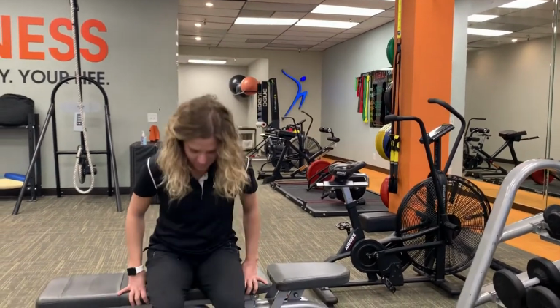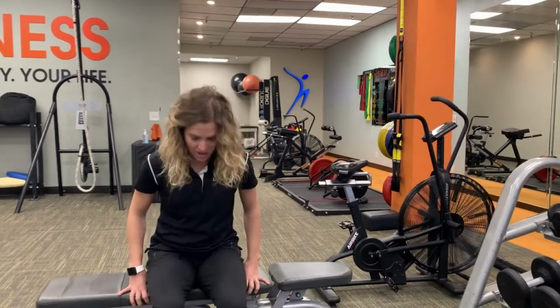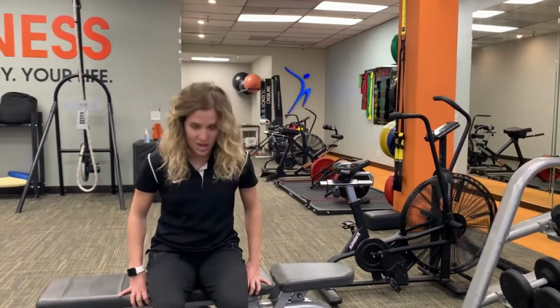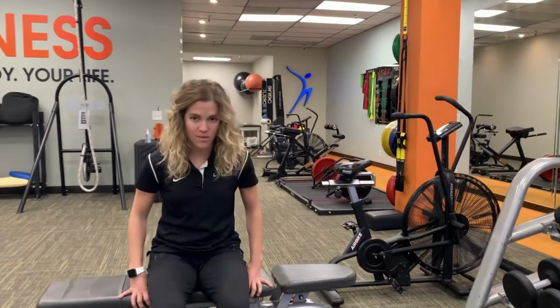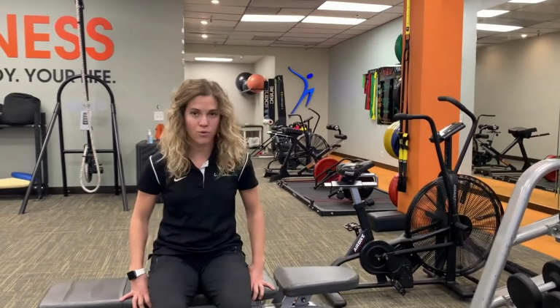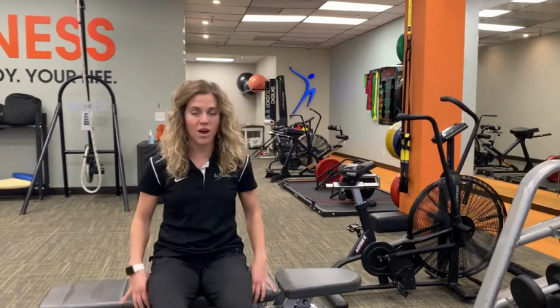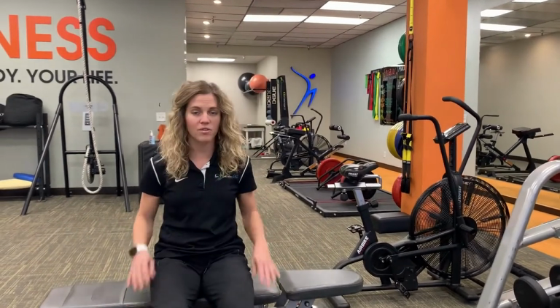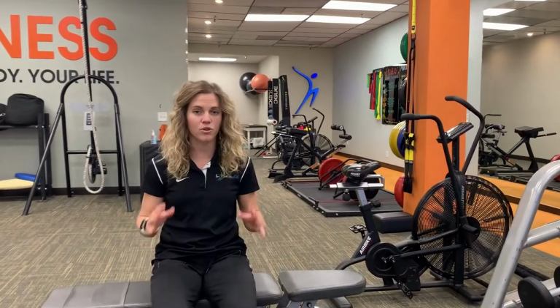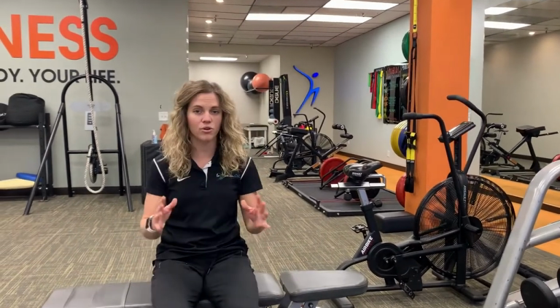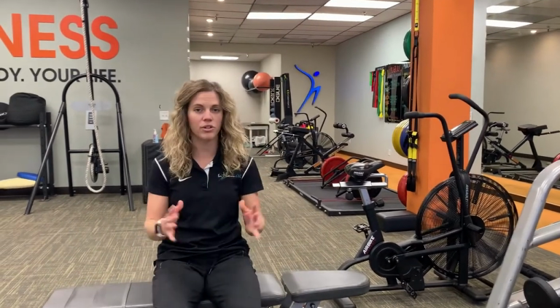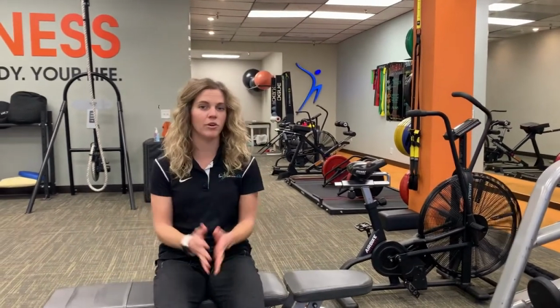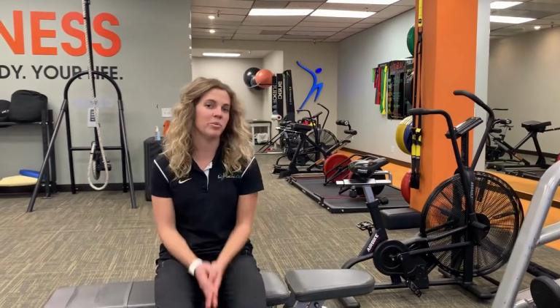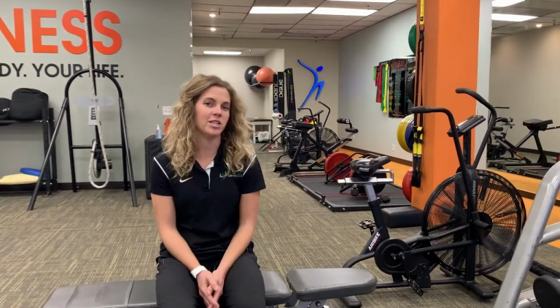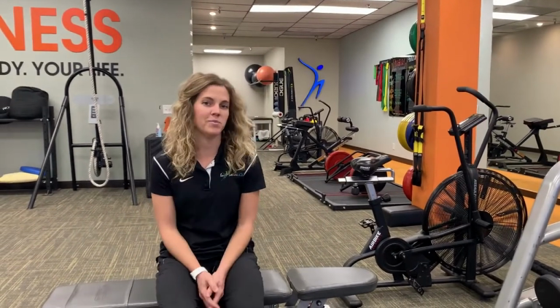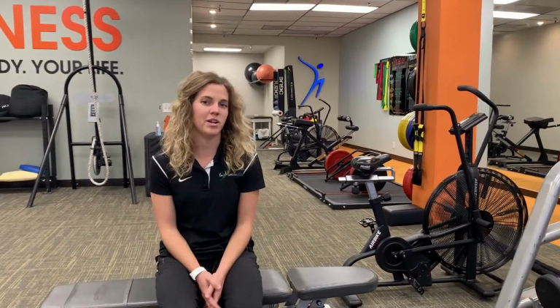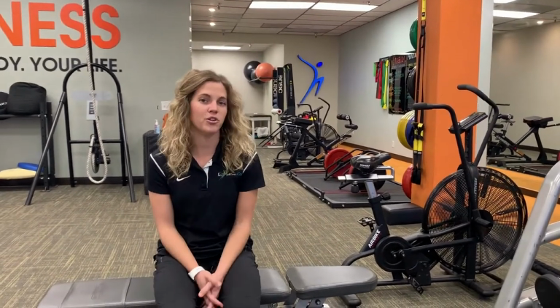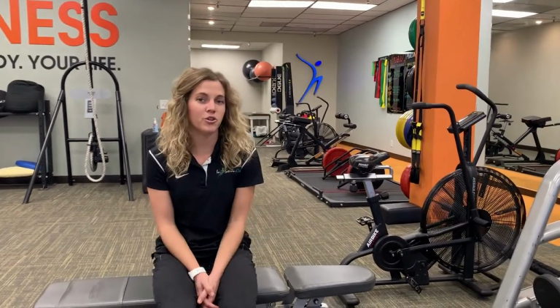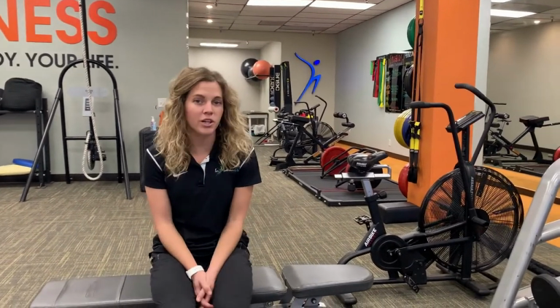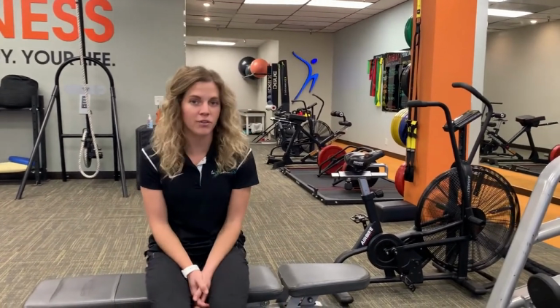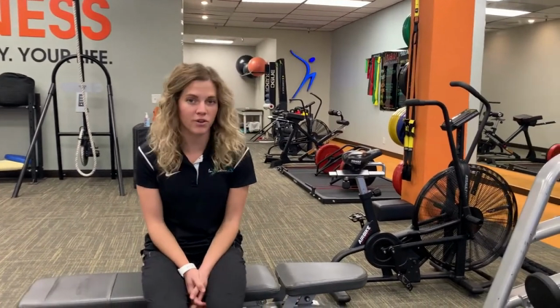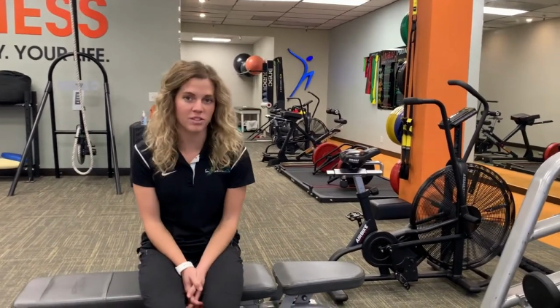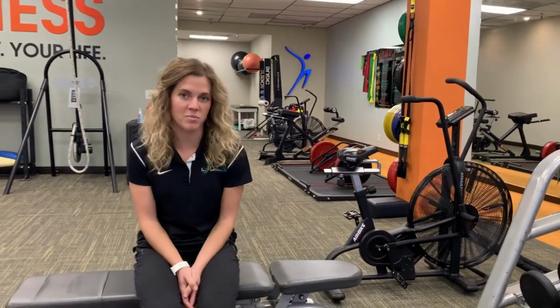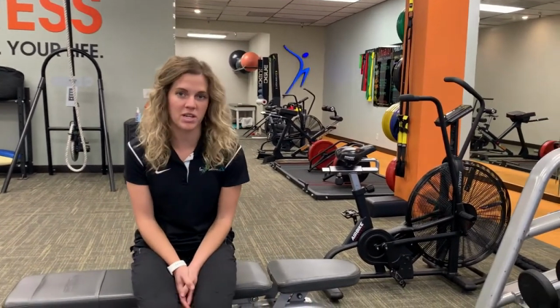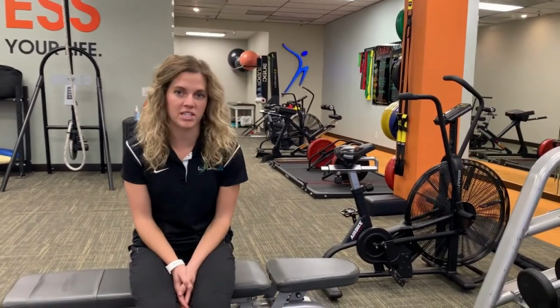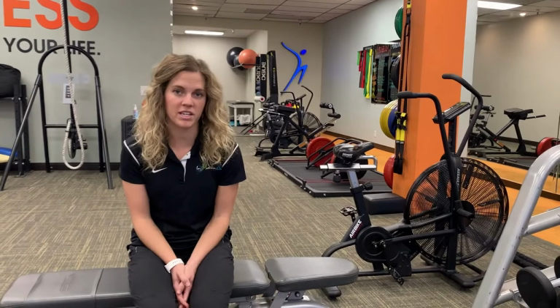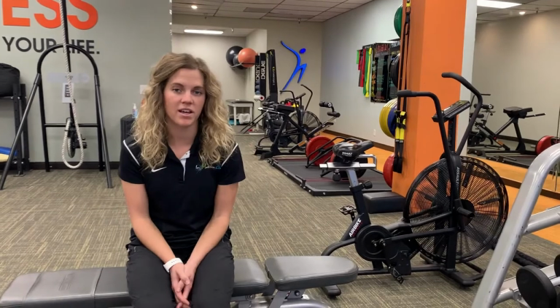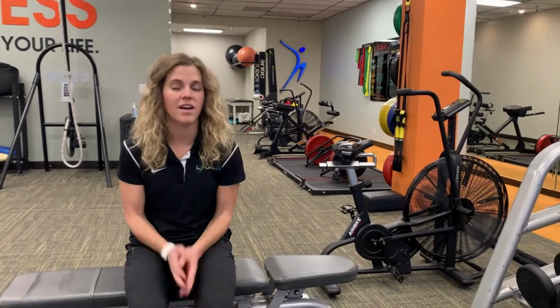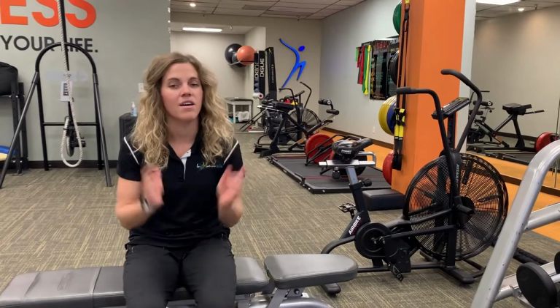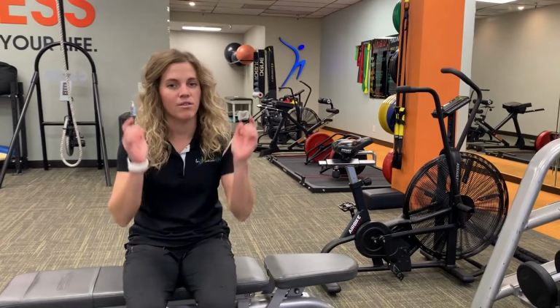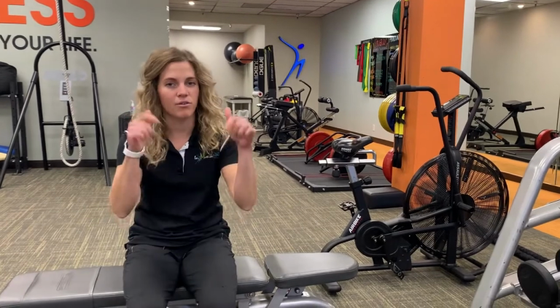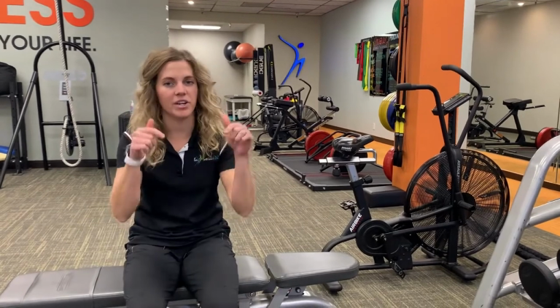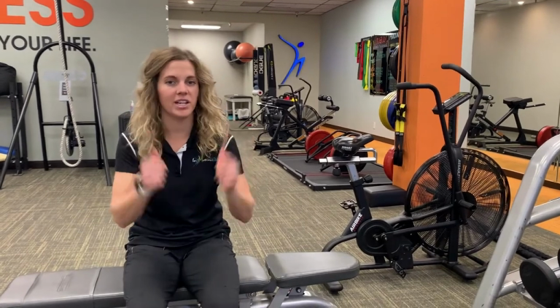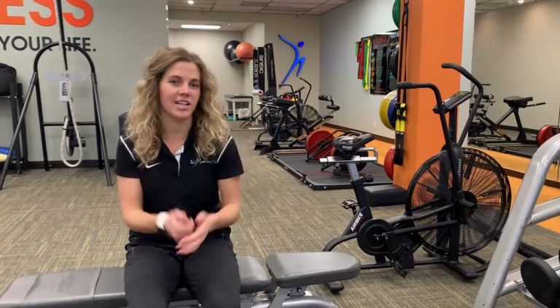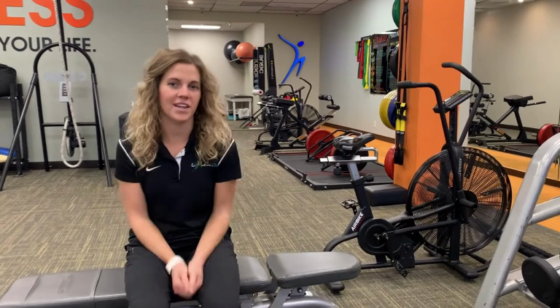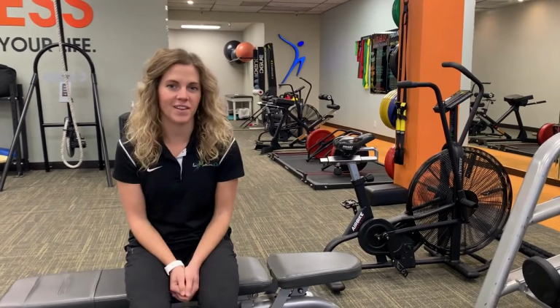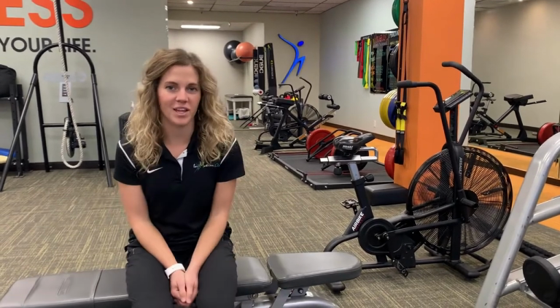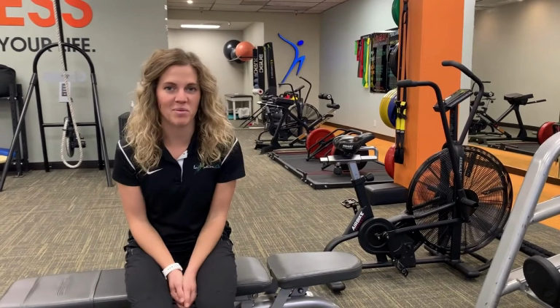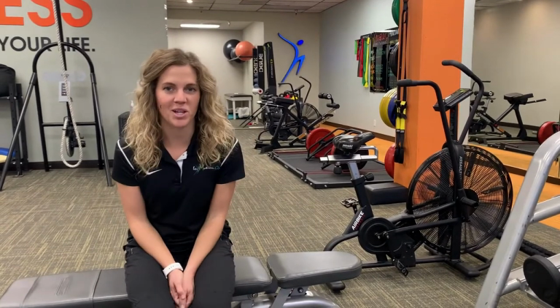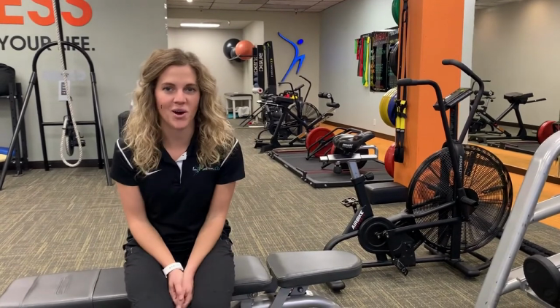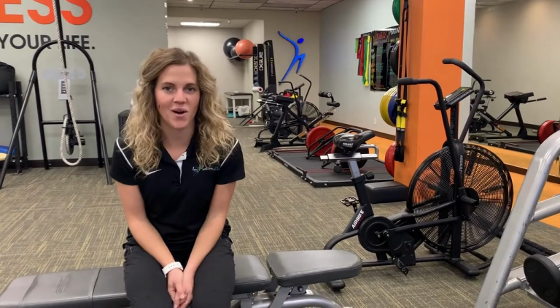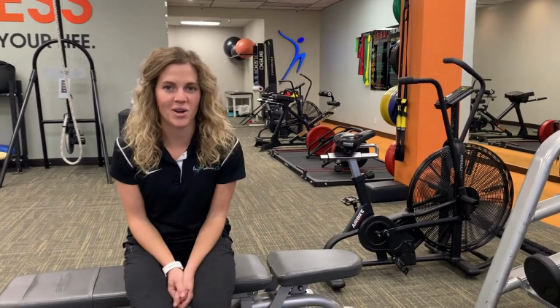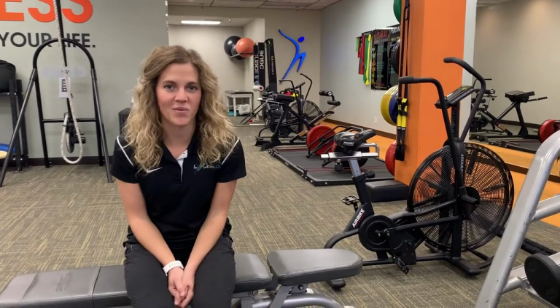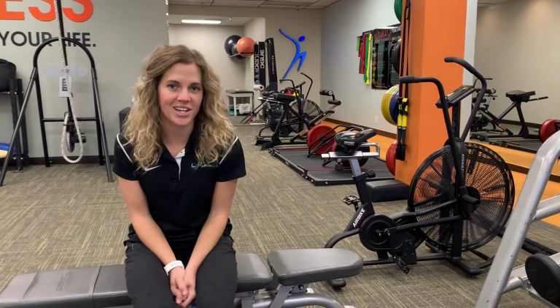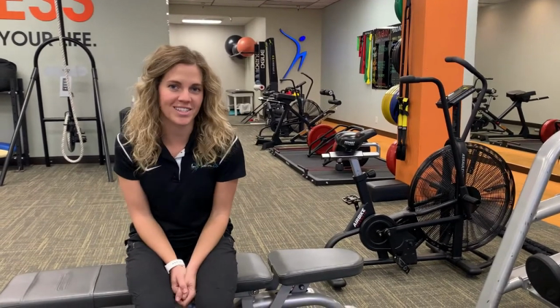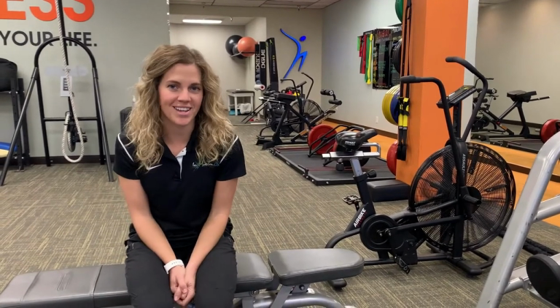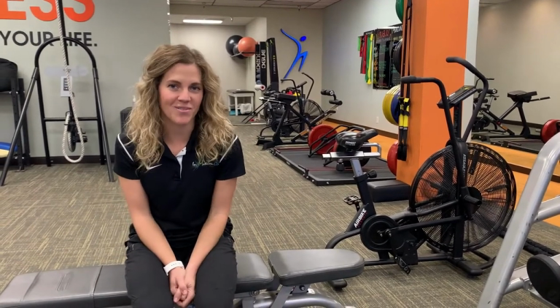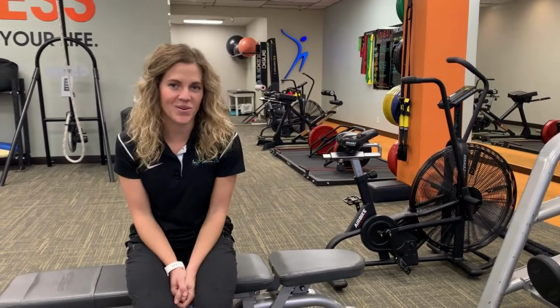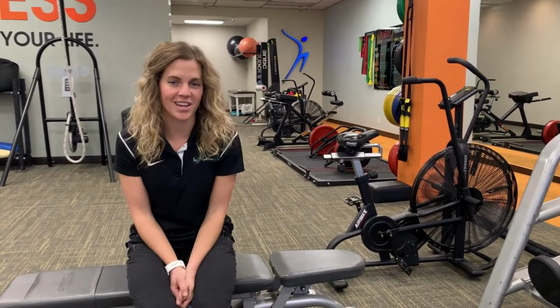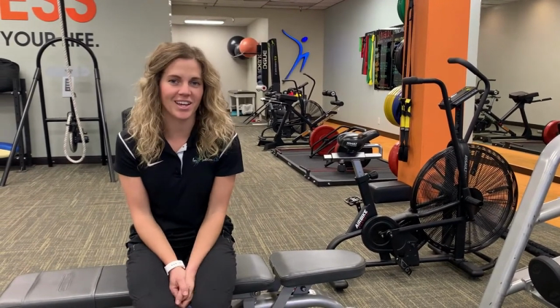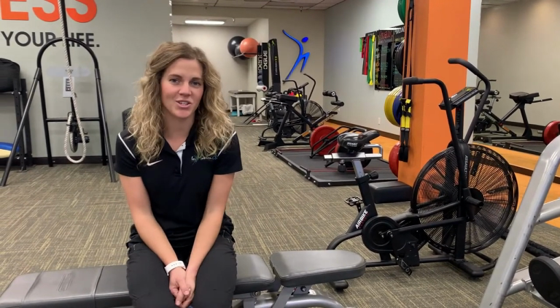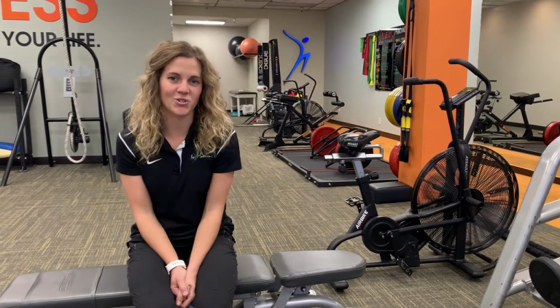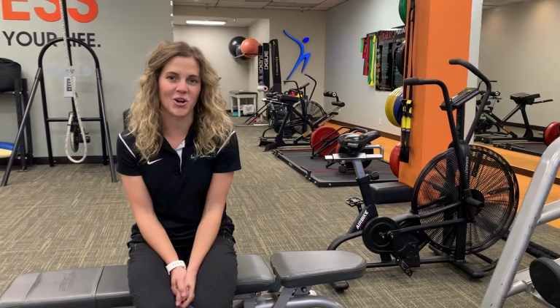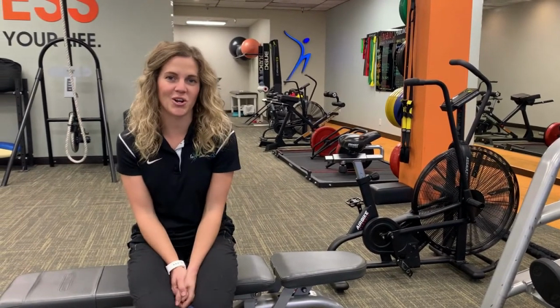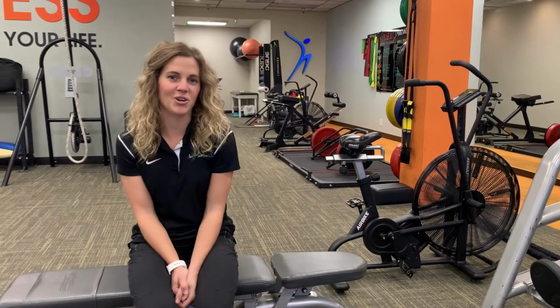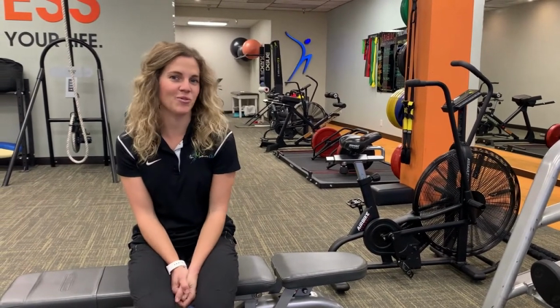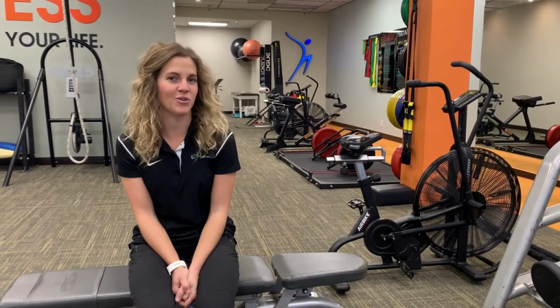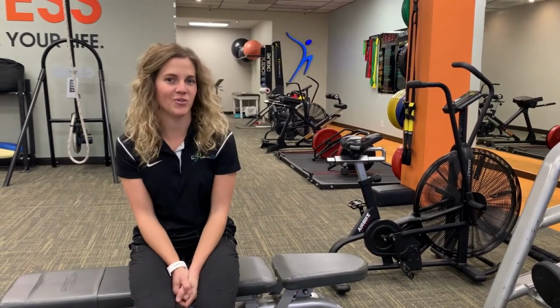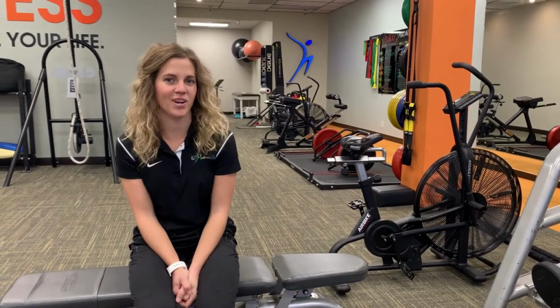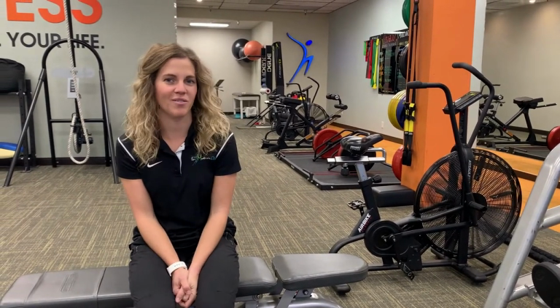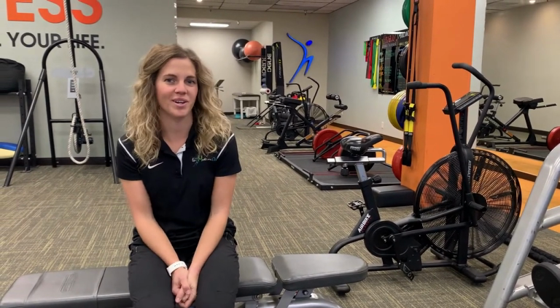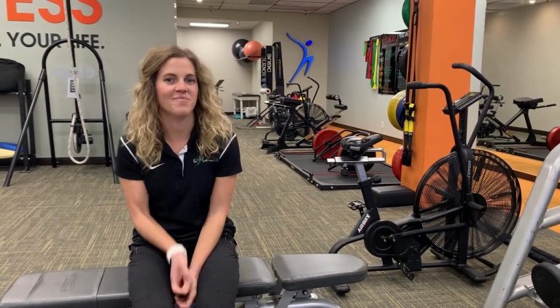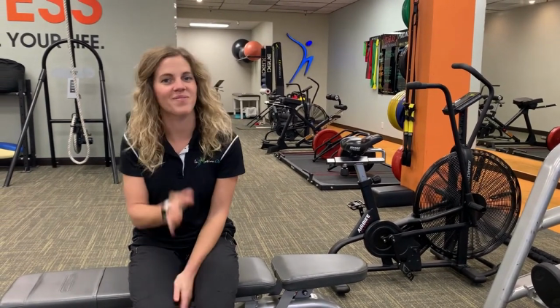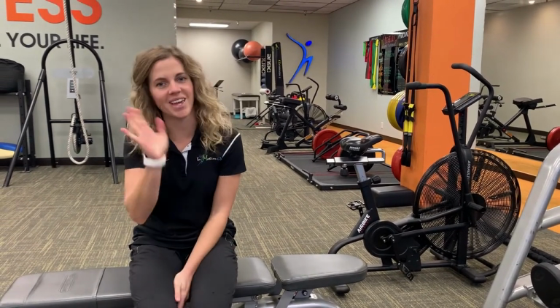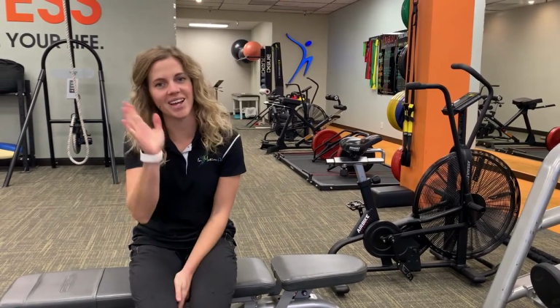If you have a total knee replacement and you're looking for some PT, feel free to click on the link below and we can see if we can get you started on your road to recovery. Thanks.